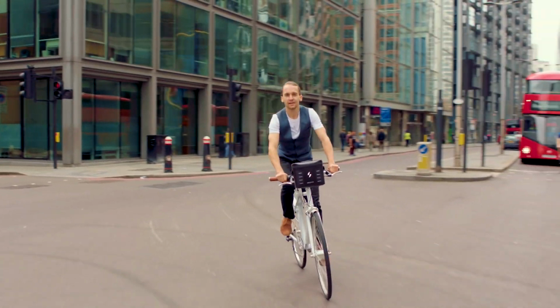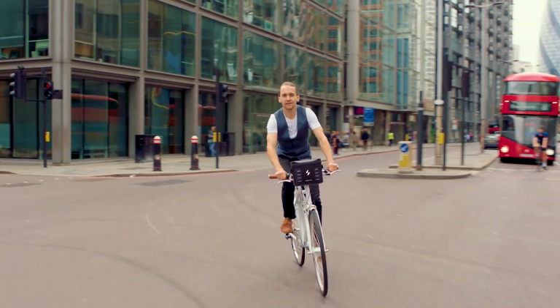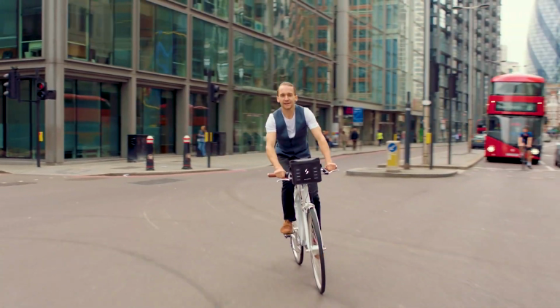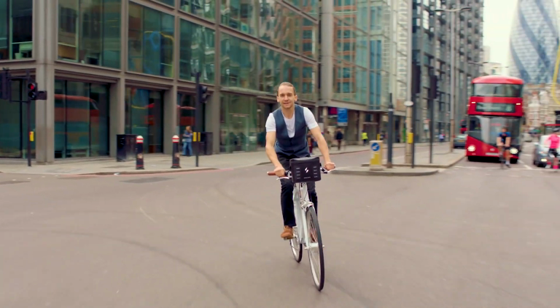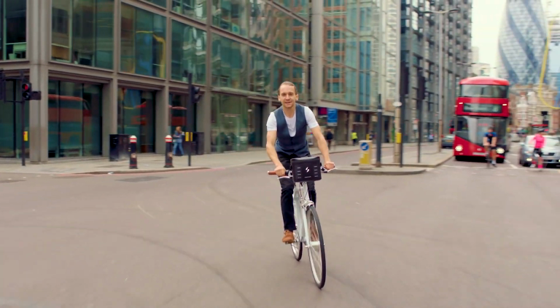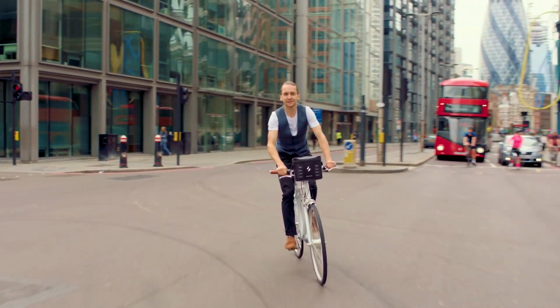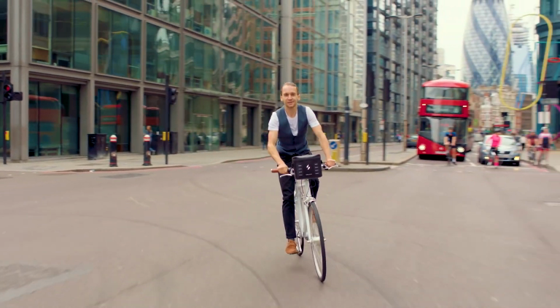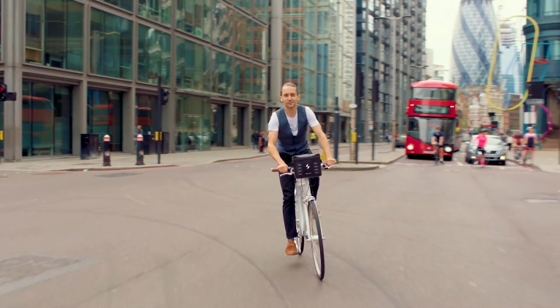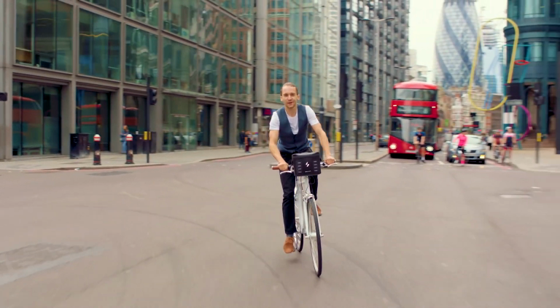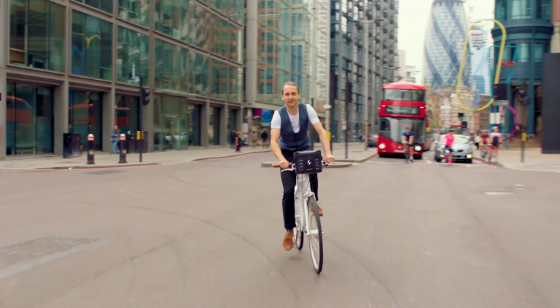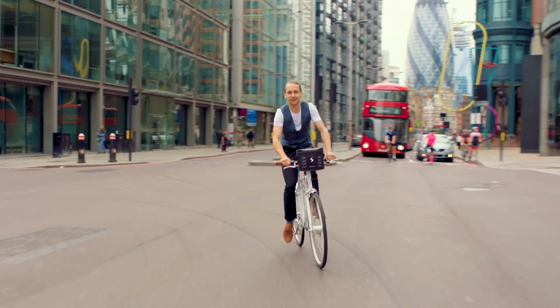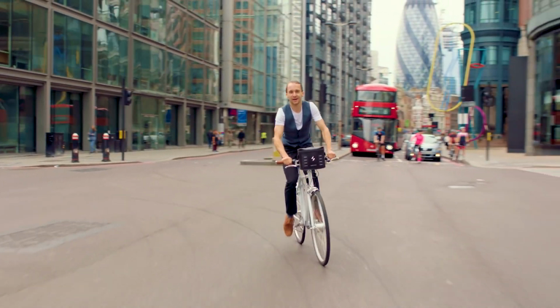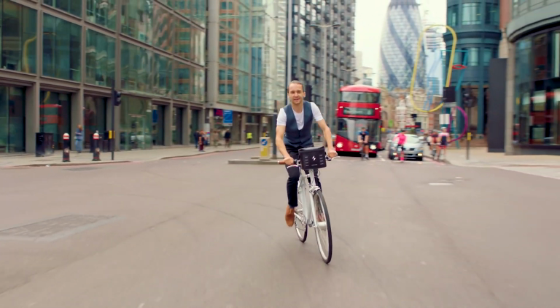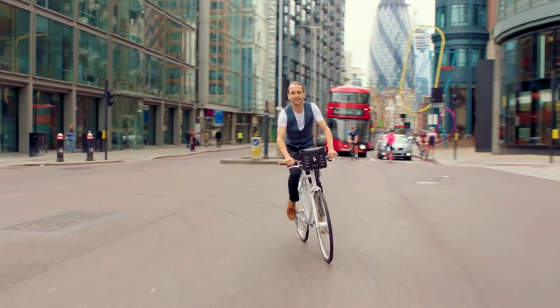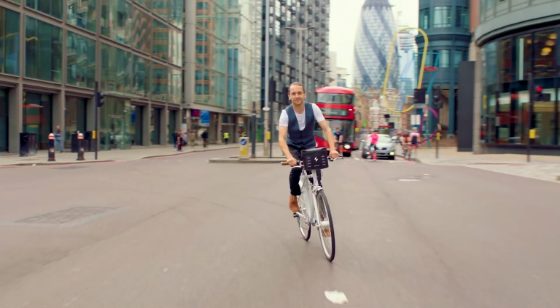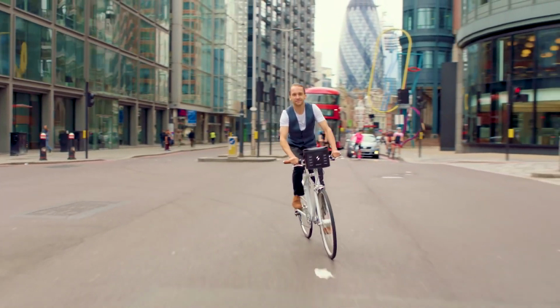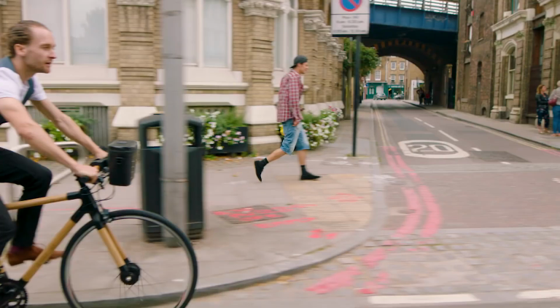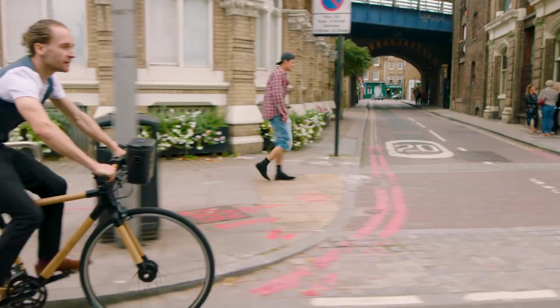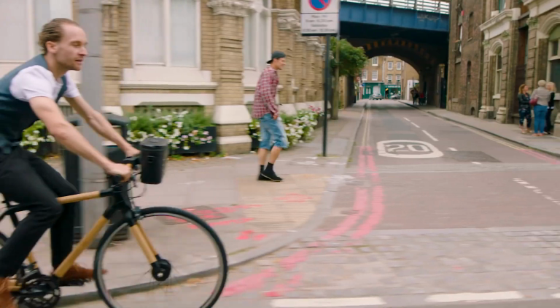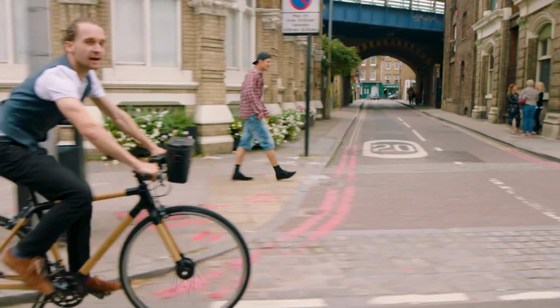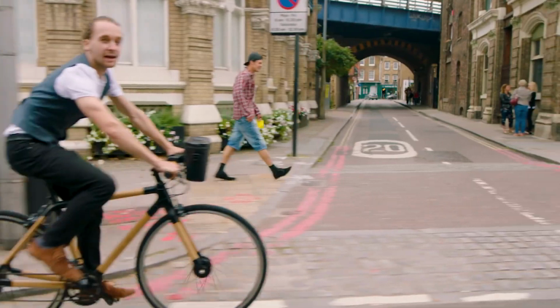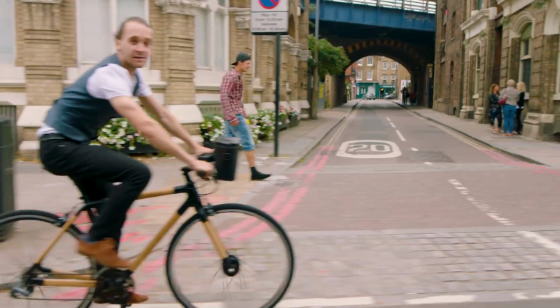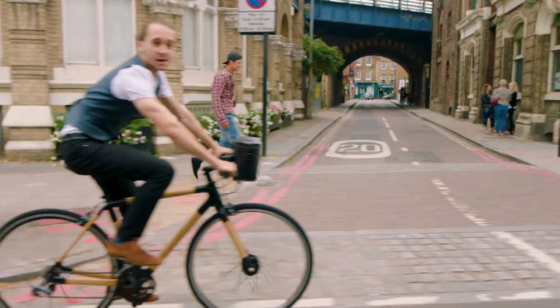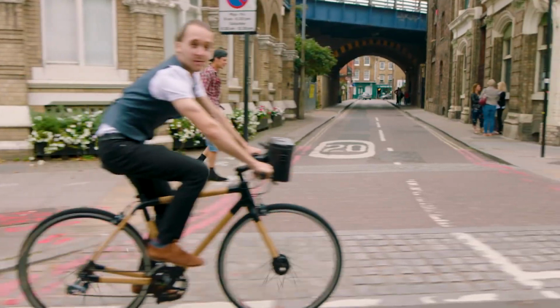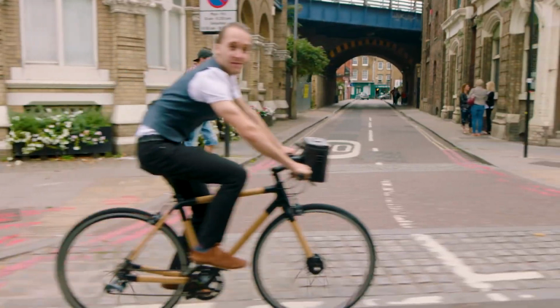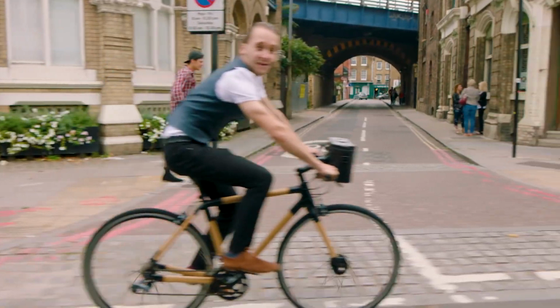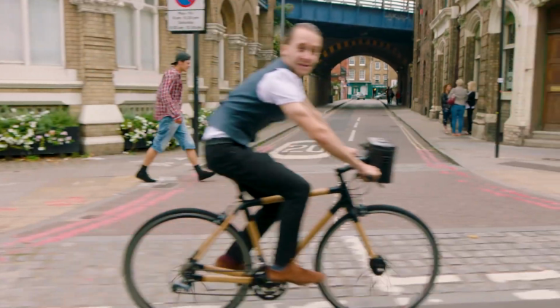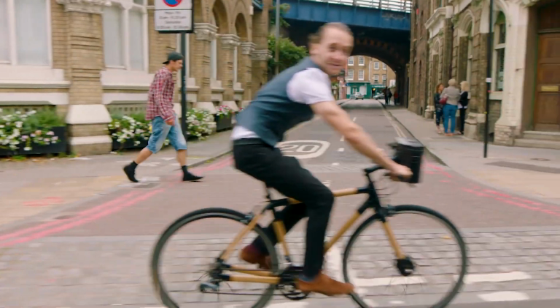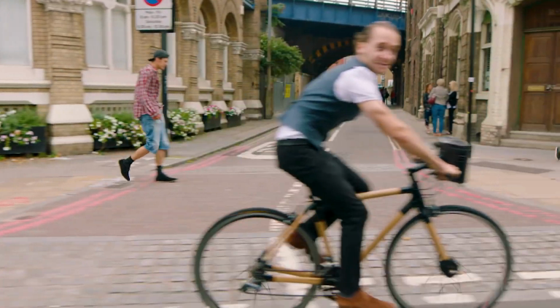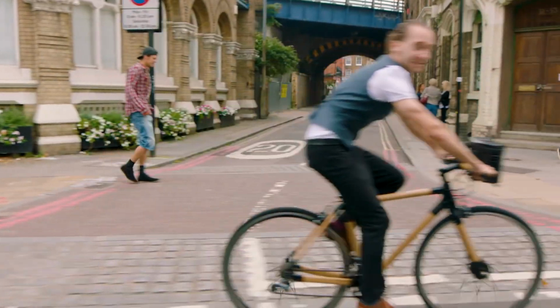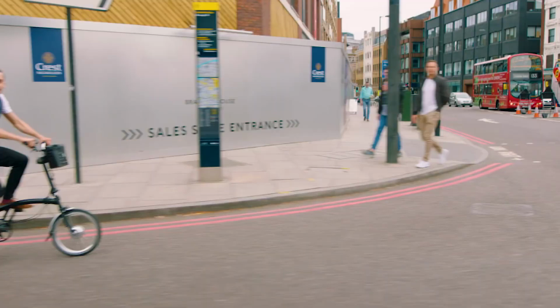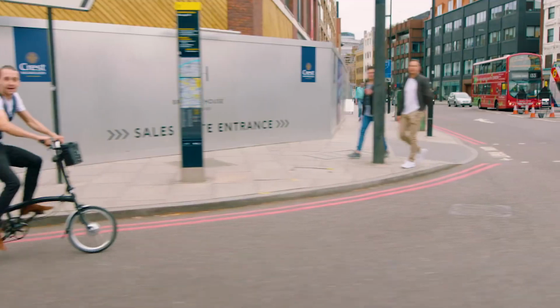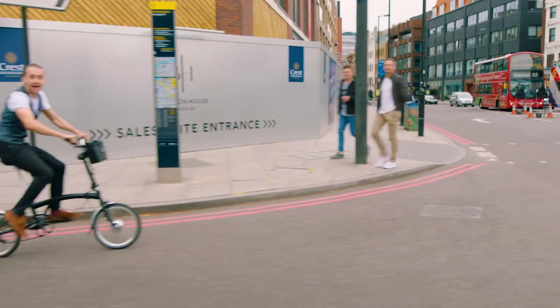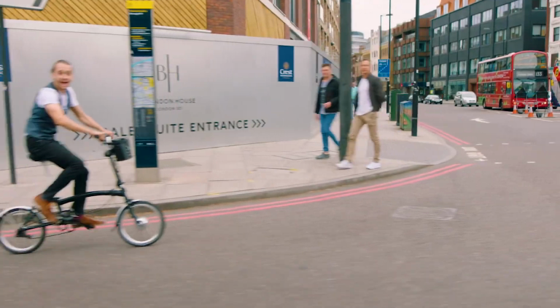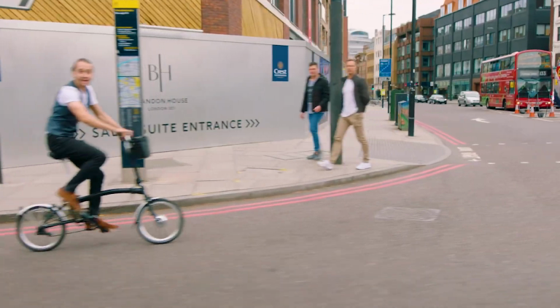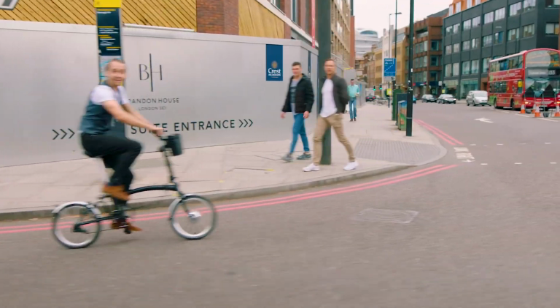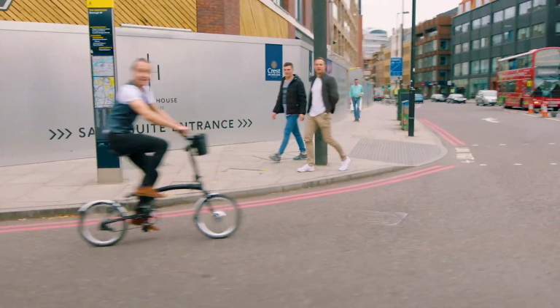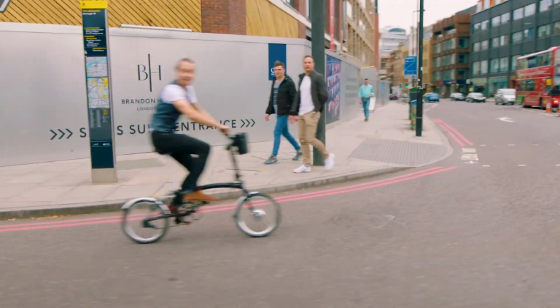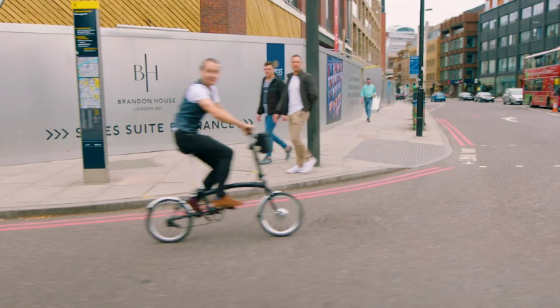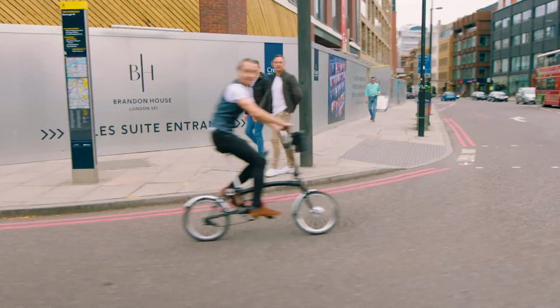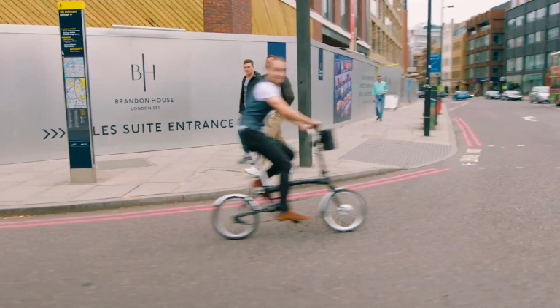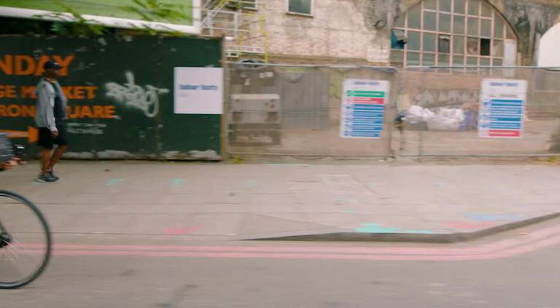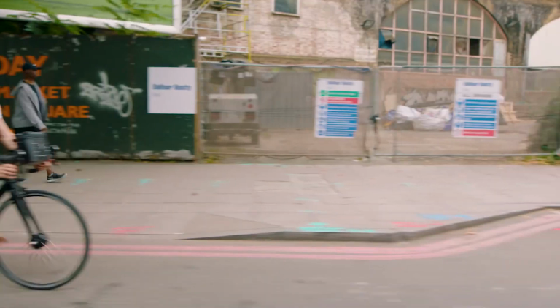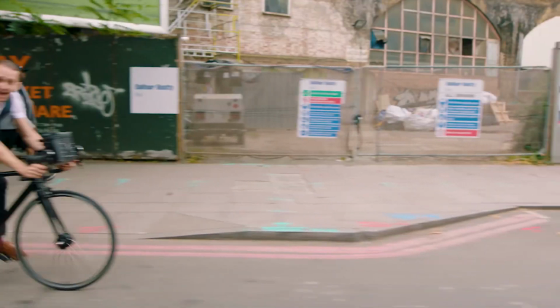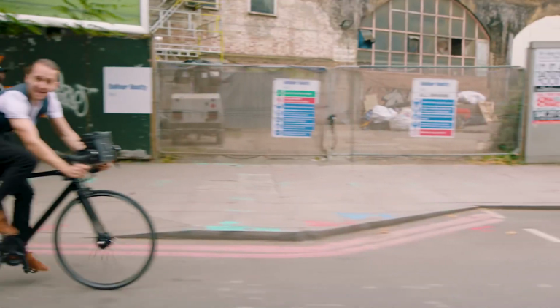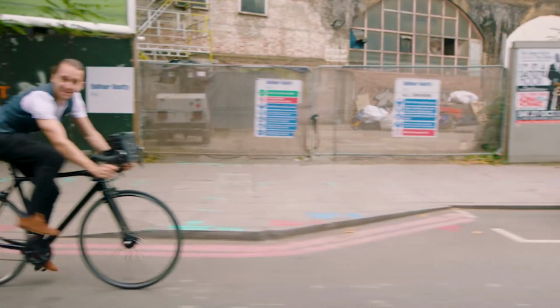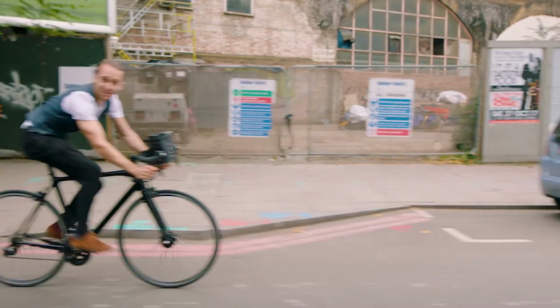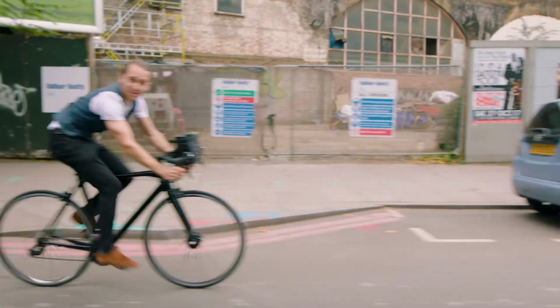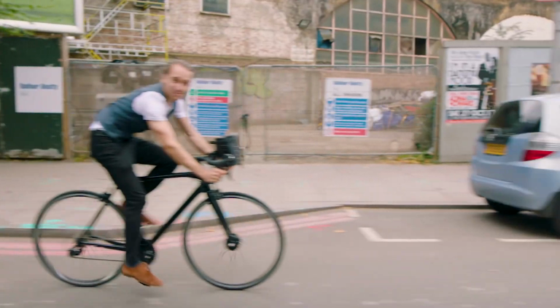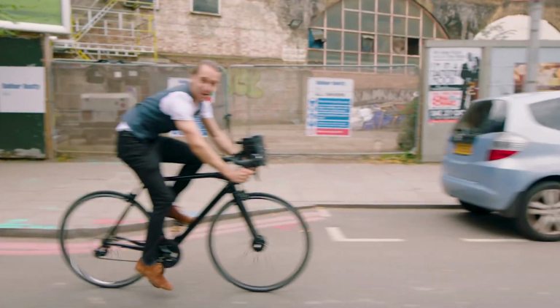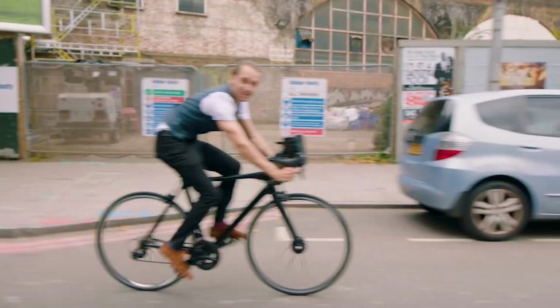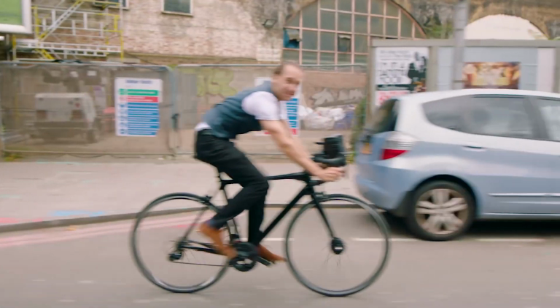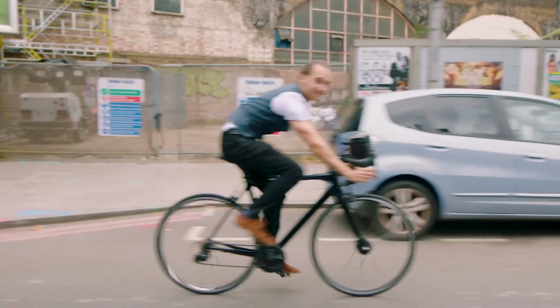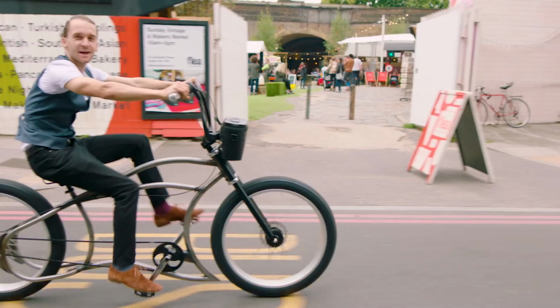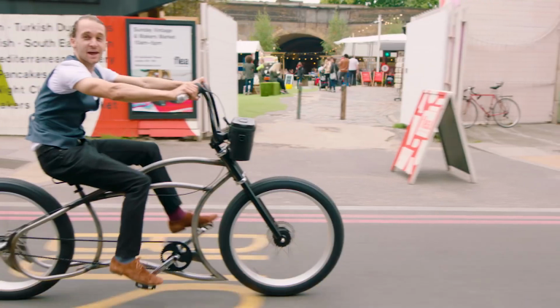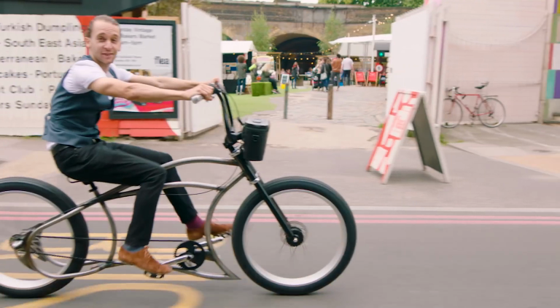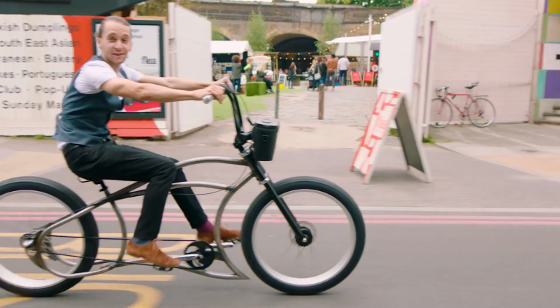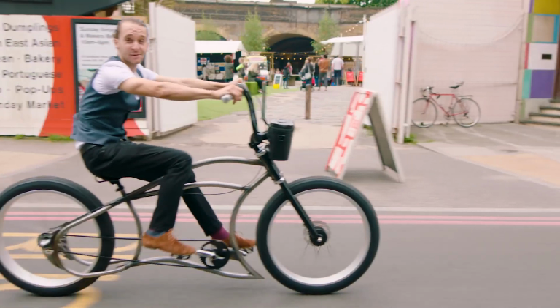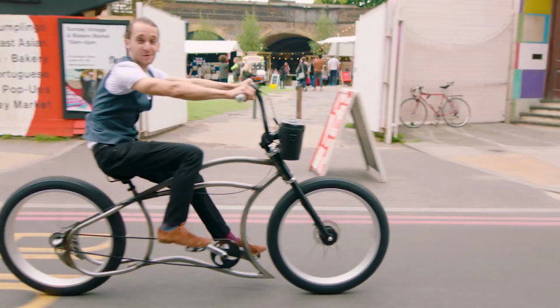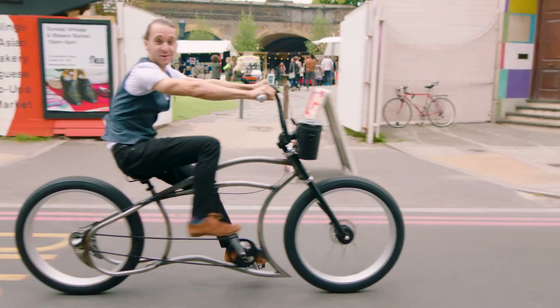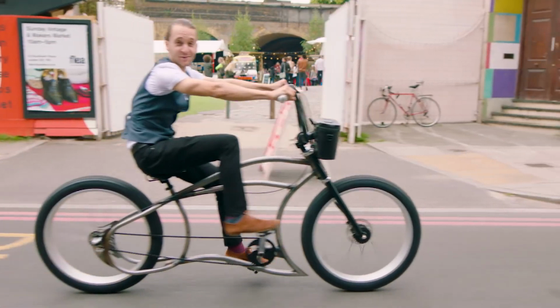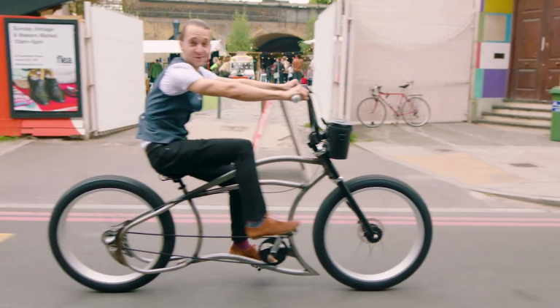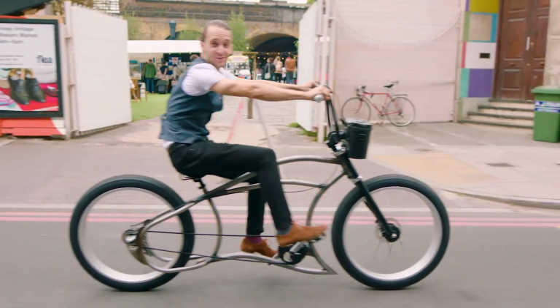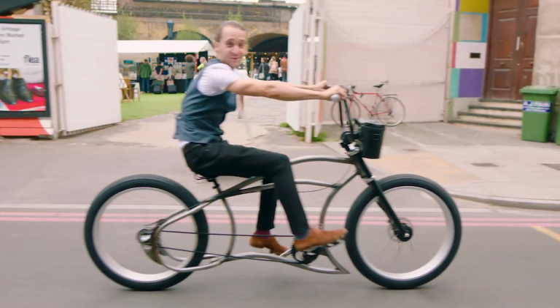This is a Switch bike. And so is this. And this. And this one. This one too.